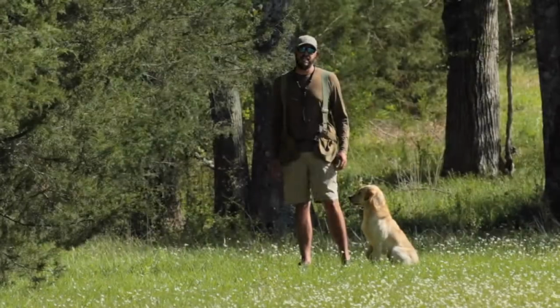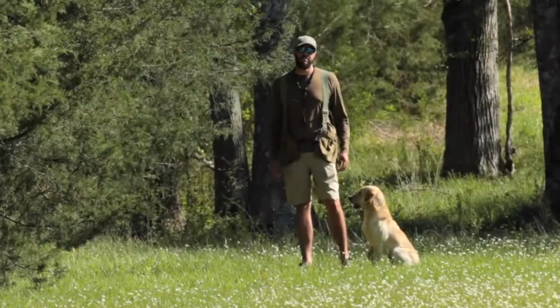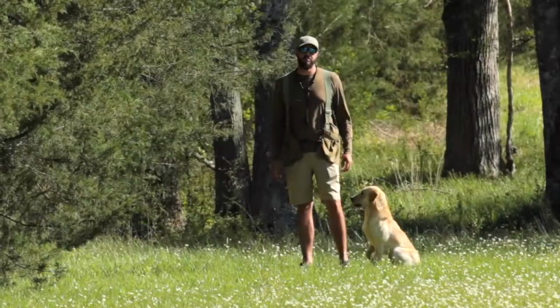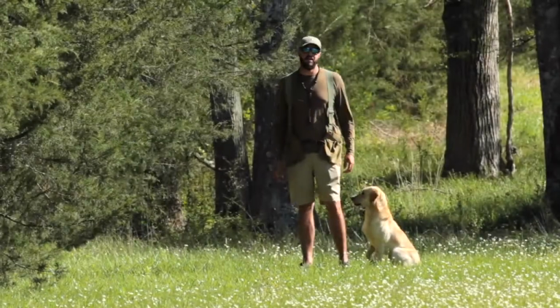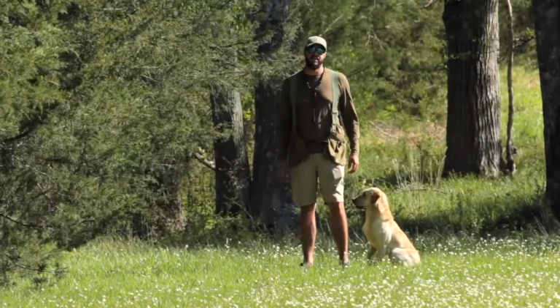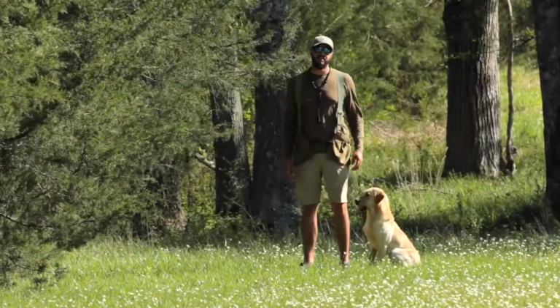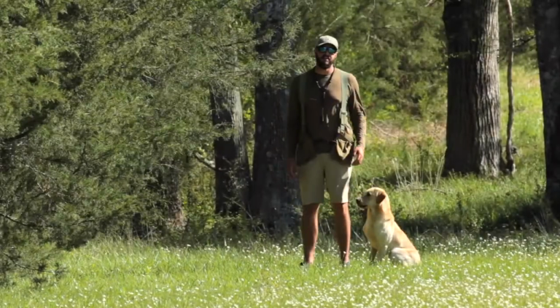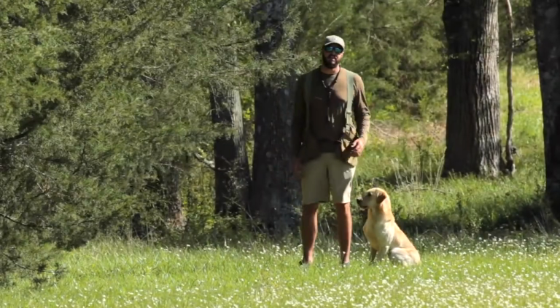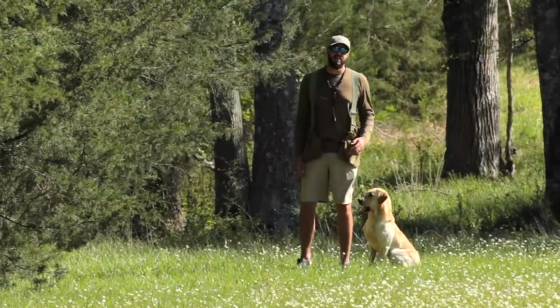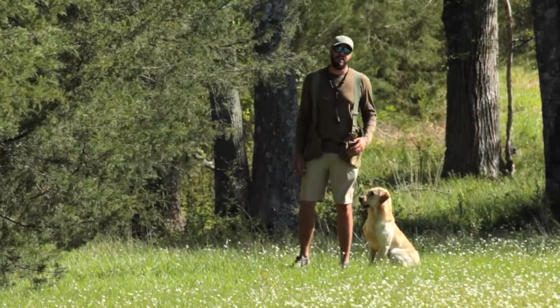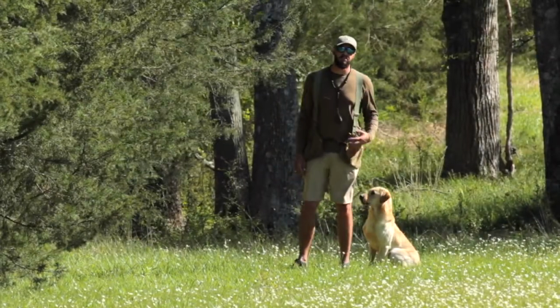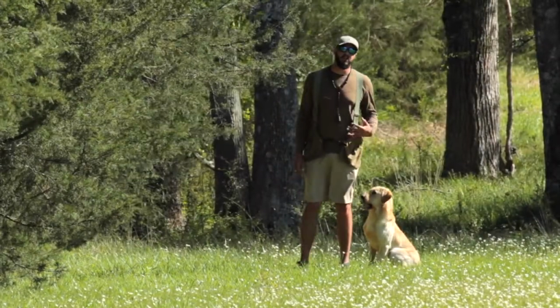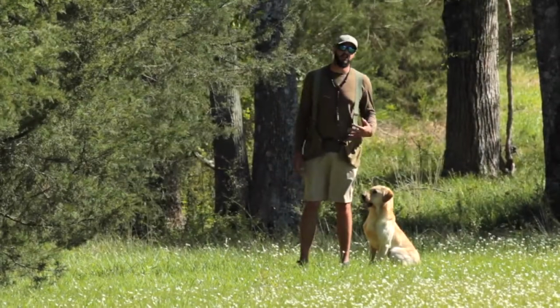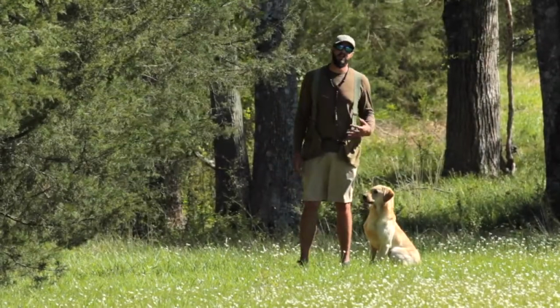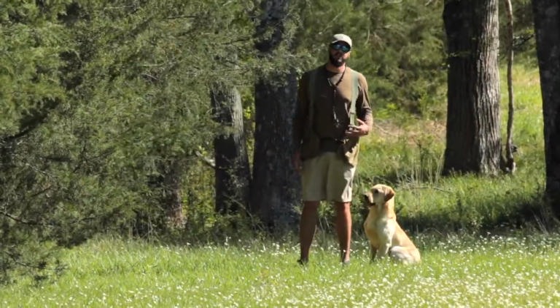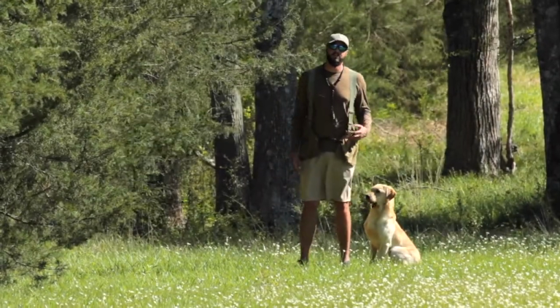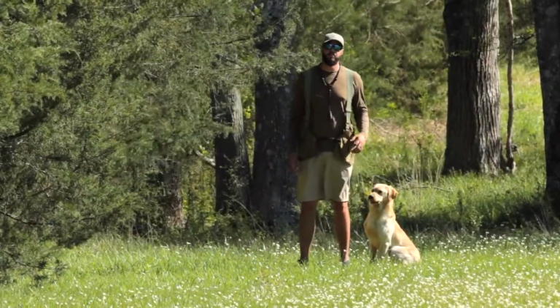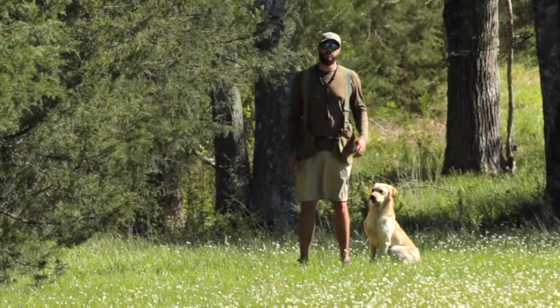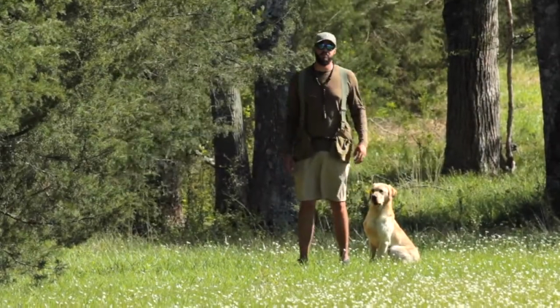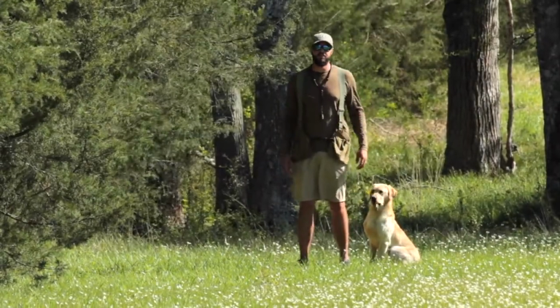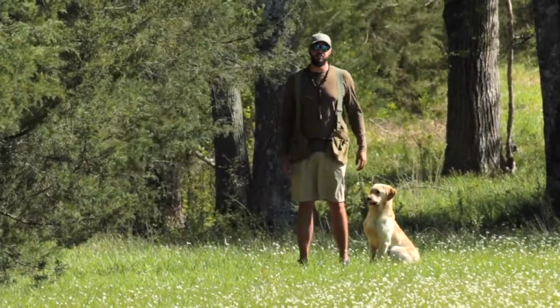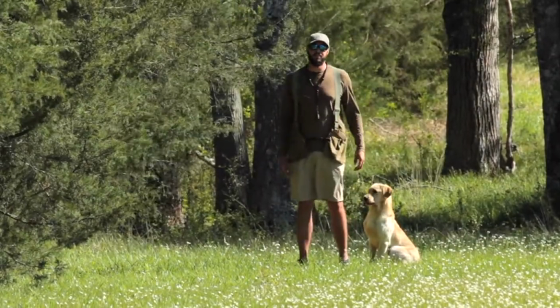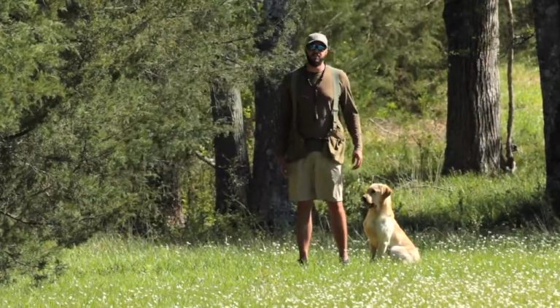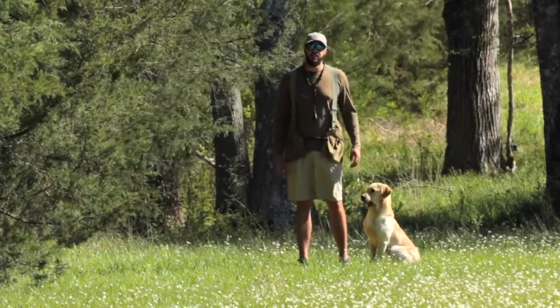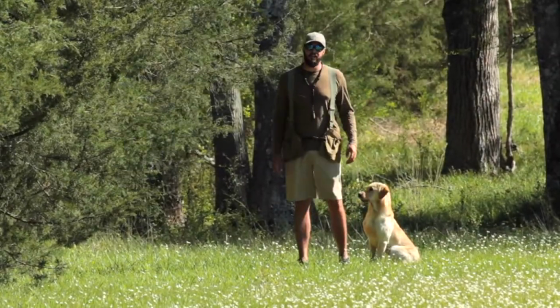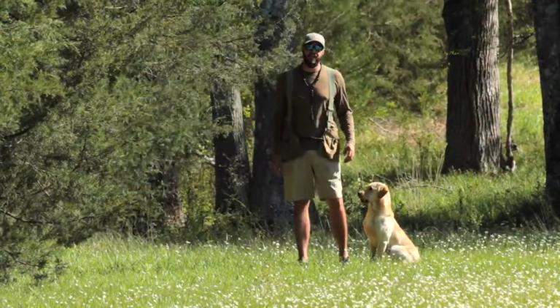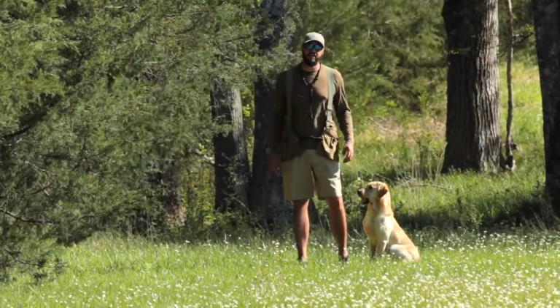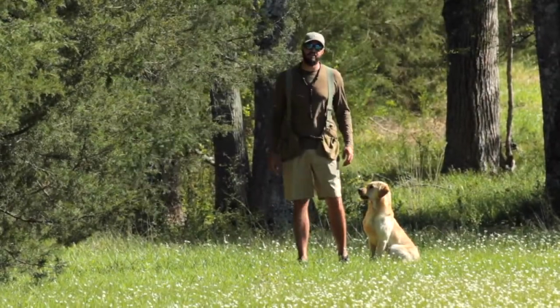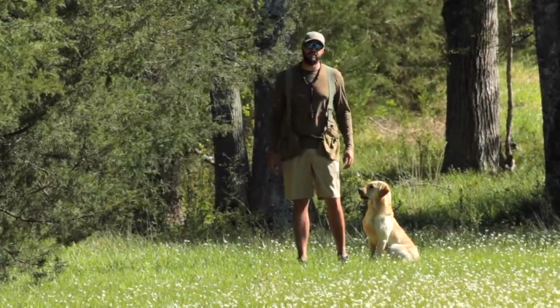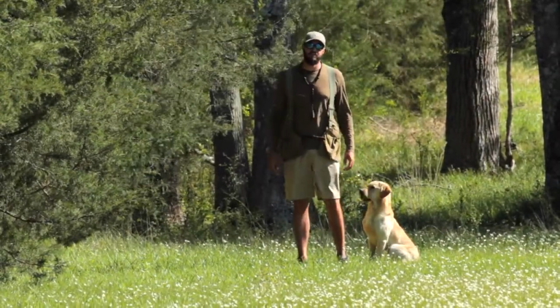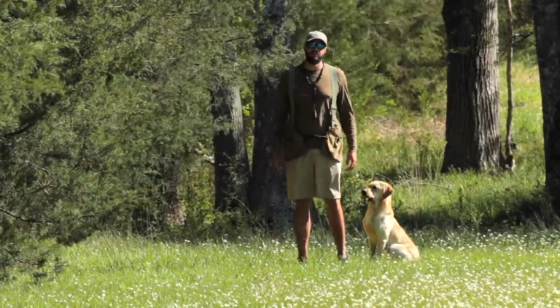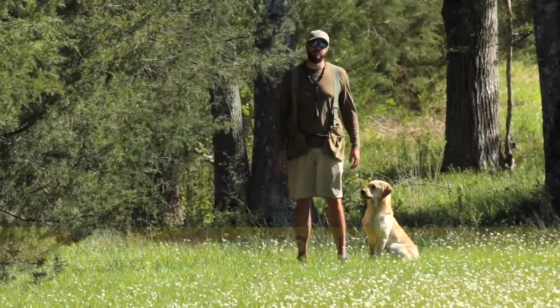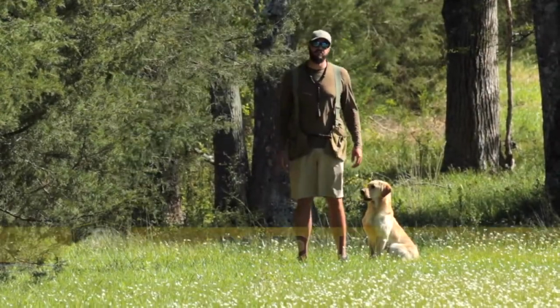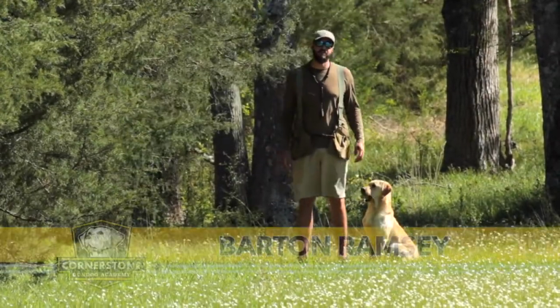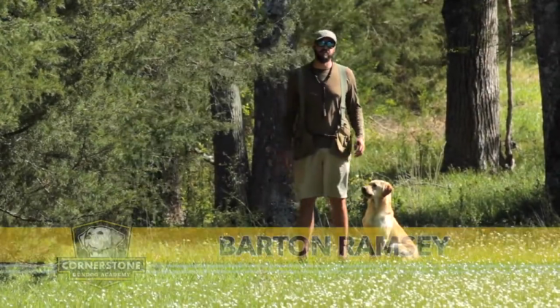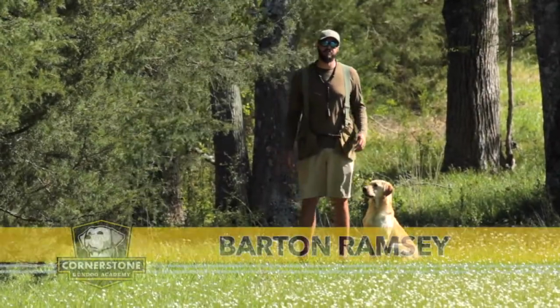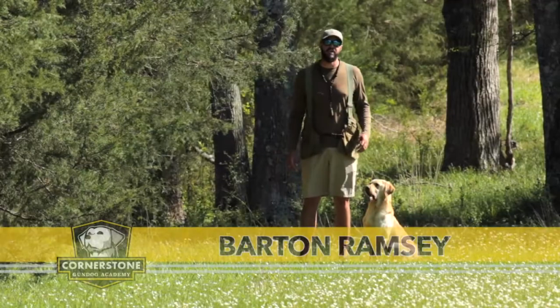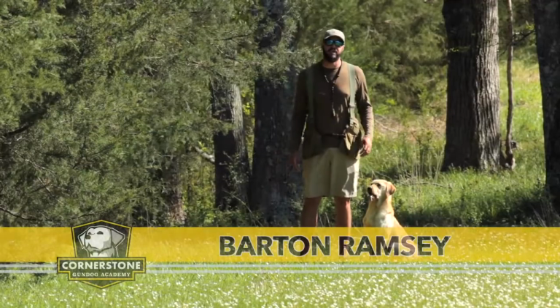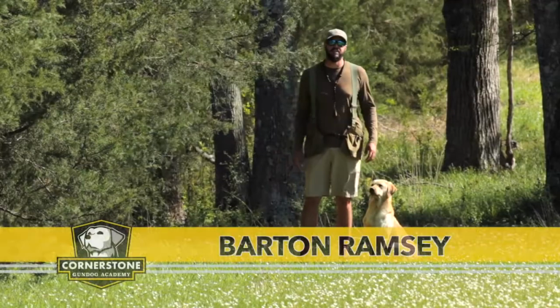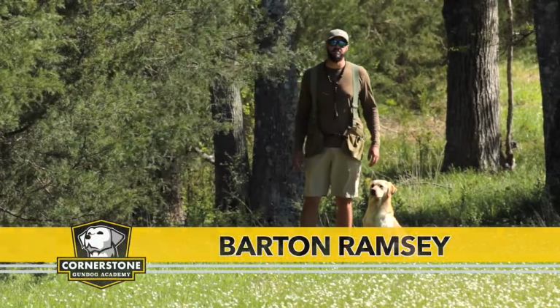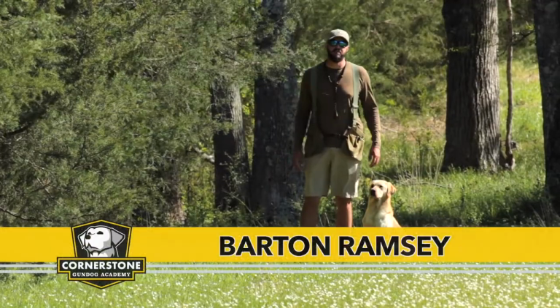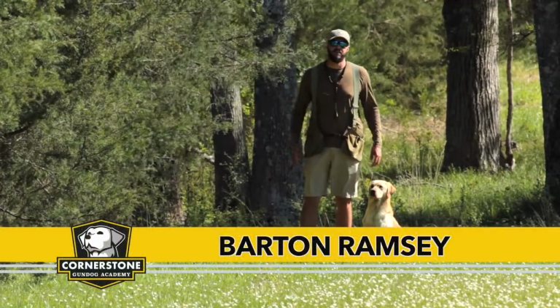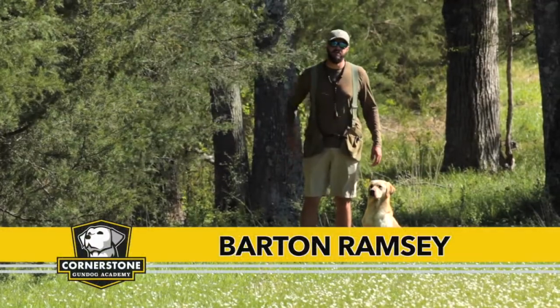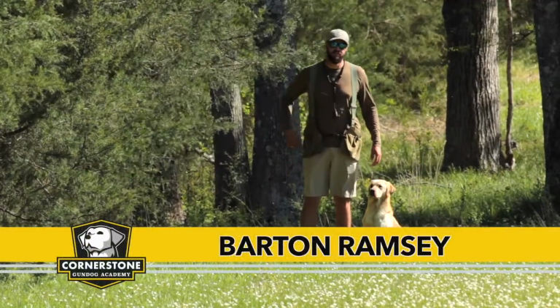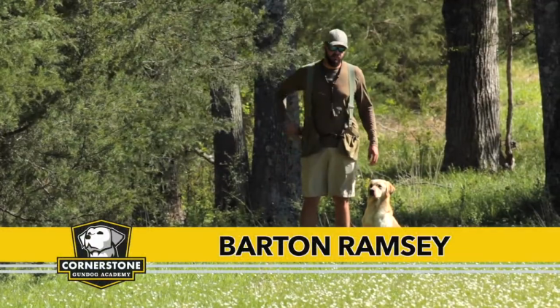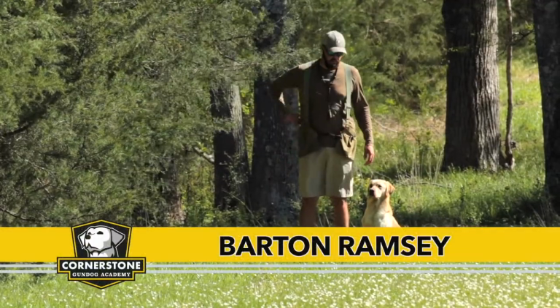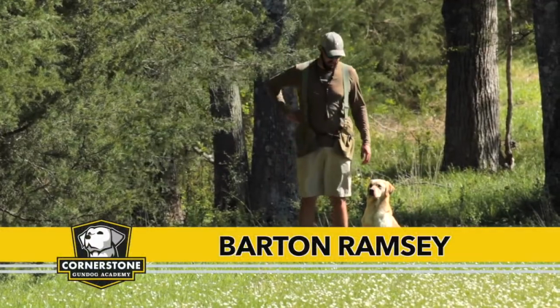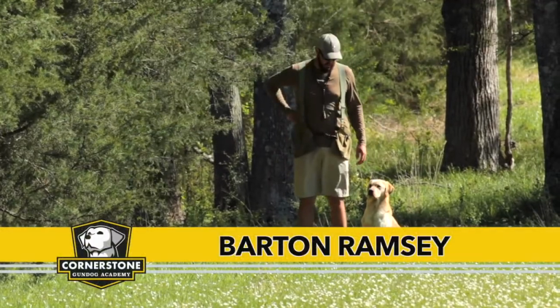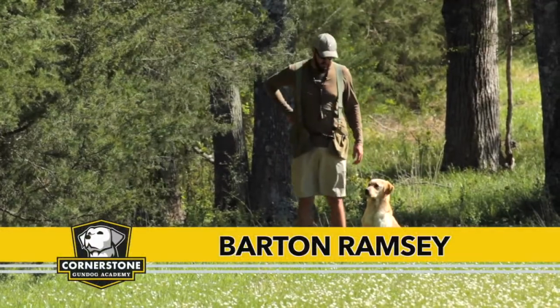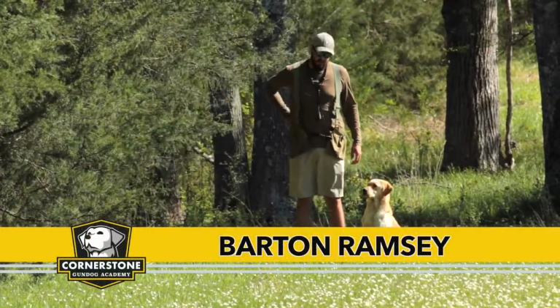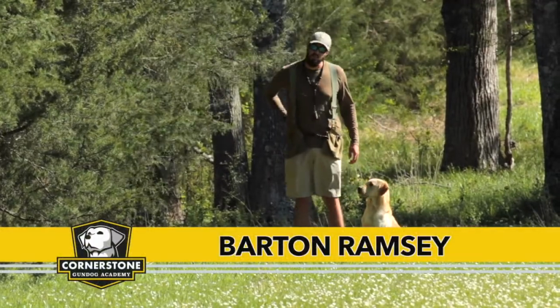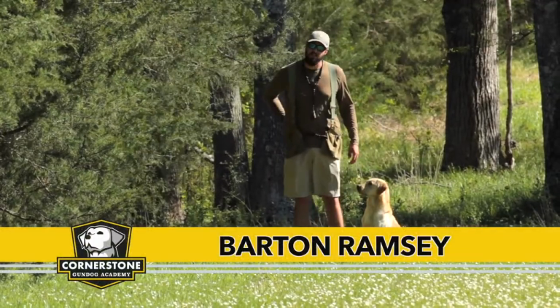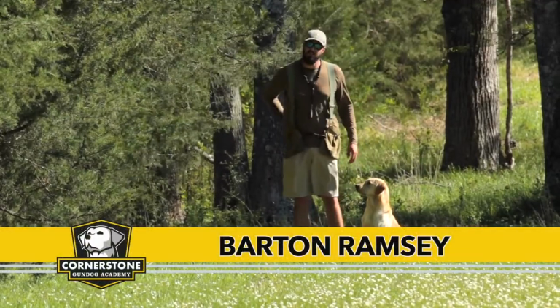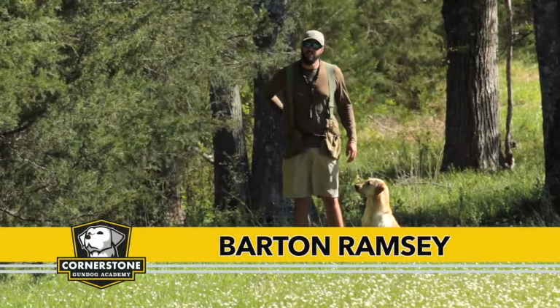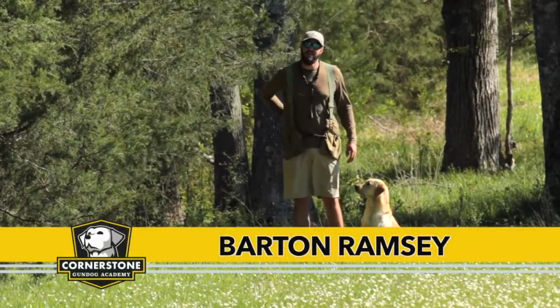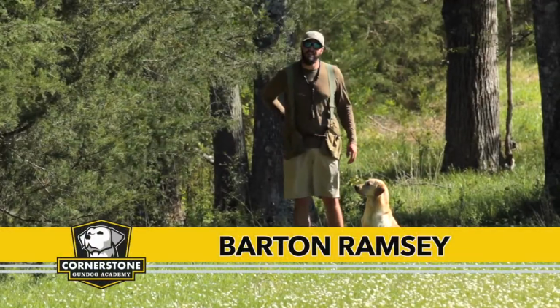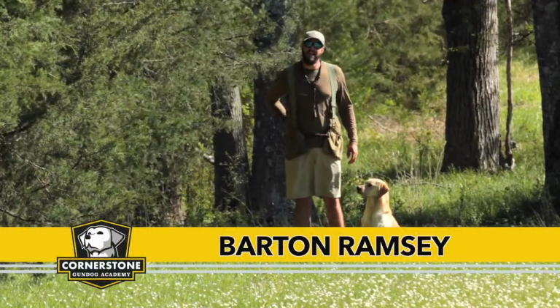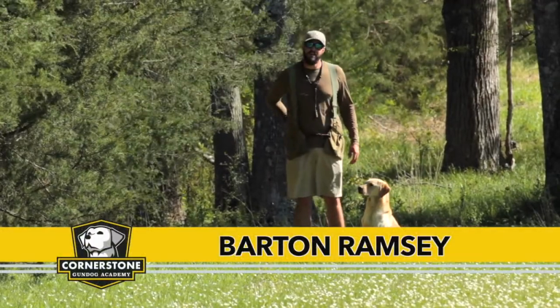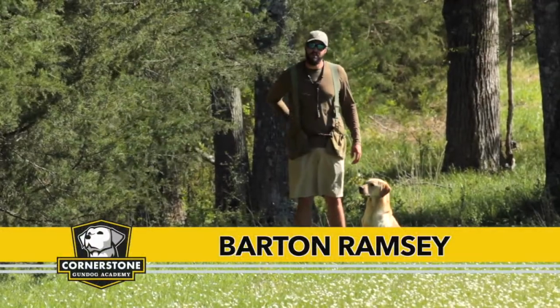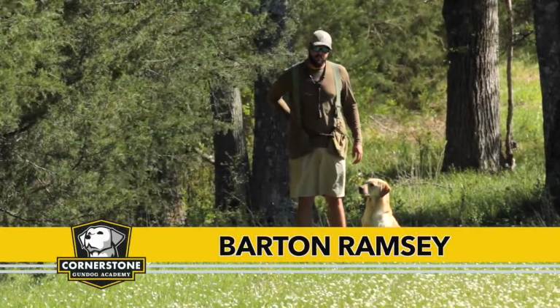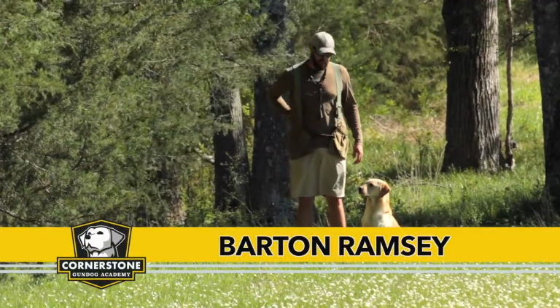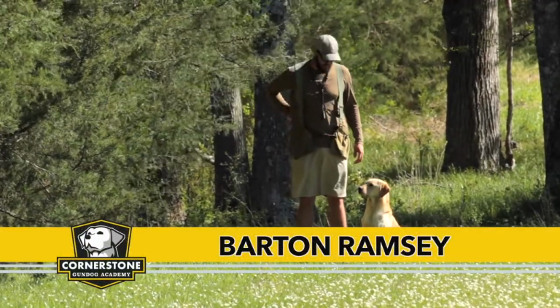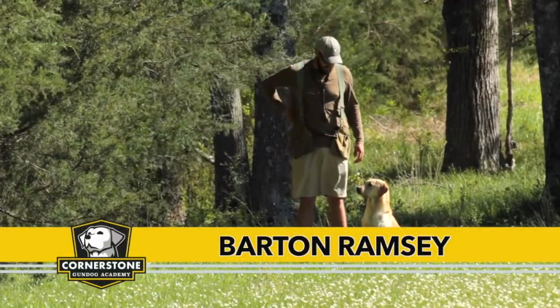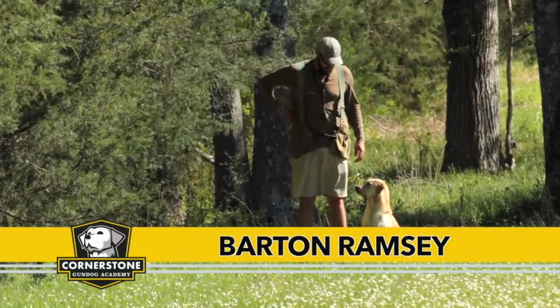Hey everybody, I'm Barton Ramsey from Cornerstone Gun Dog Academy. This is your Retriever Training Tip of the episode. We're going to teach you about lining memories today.